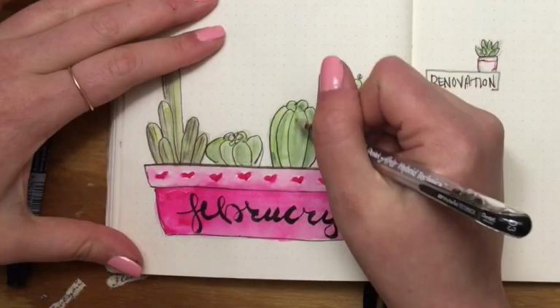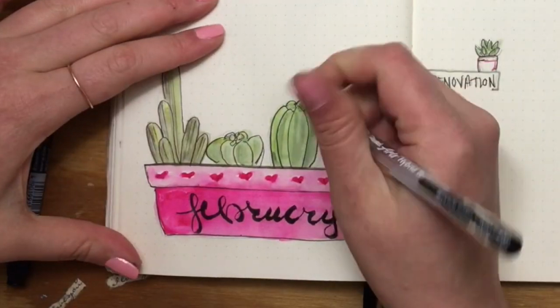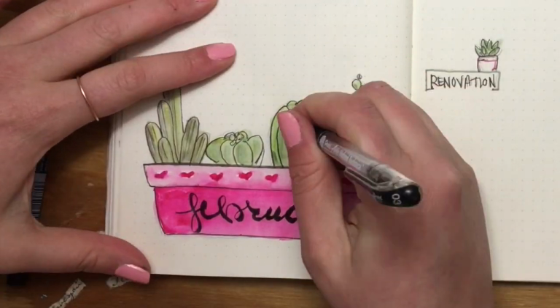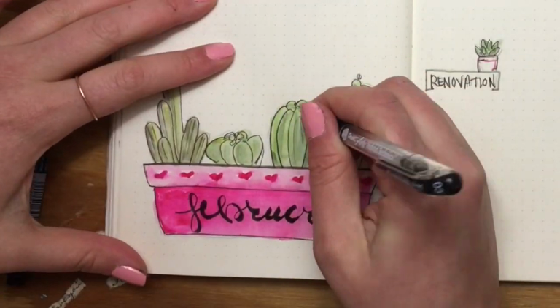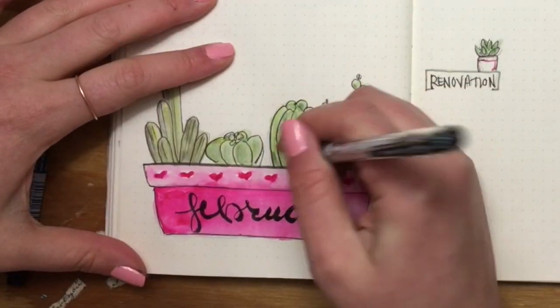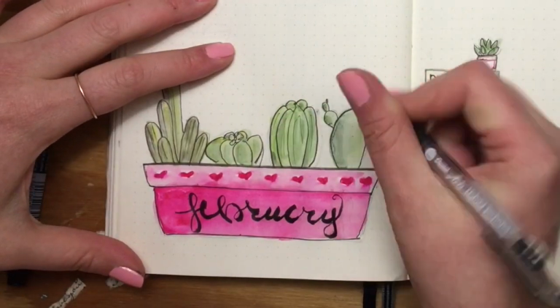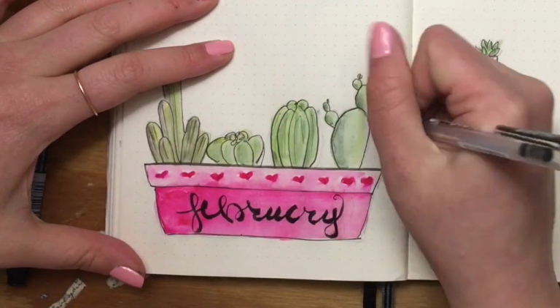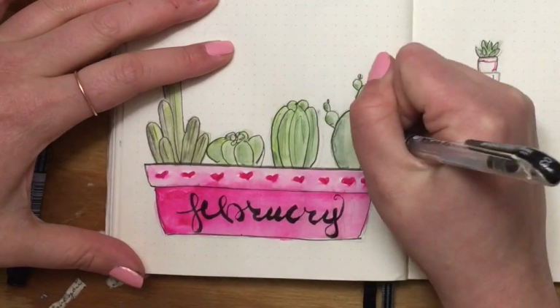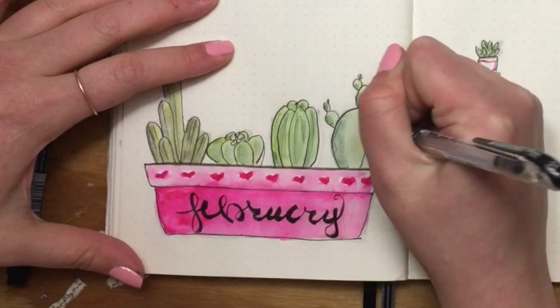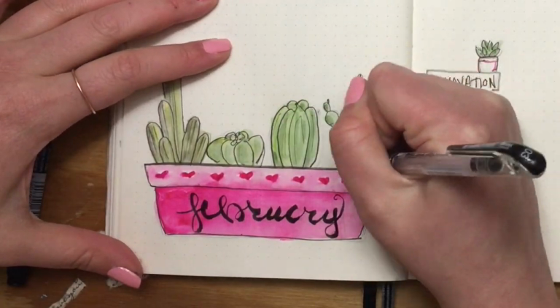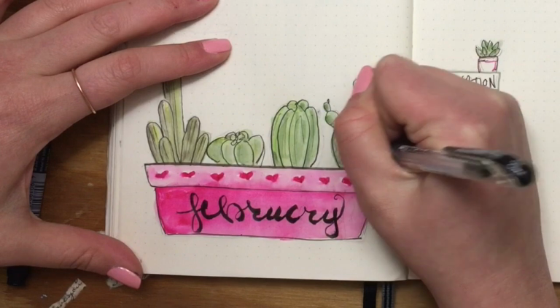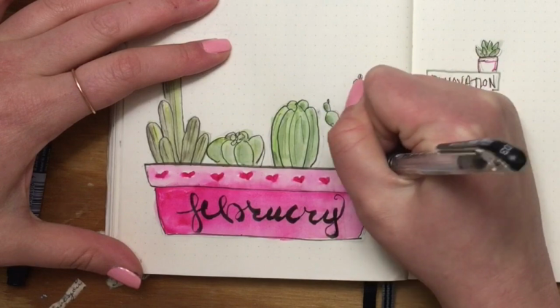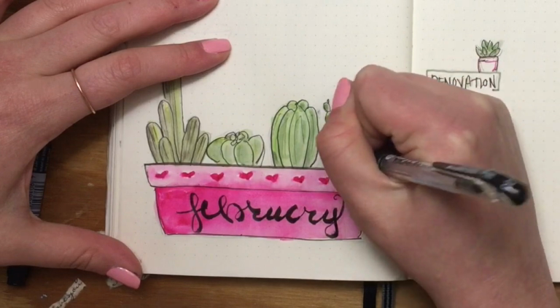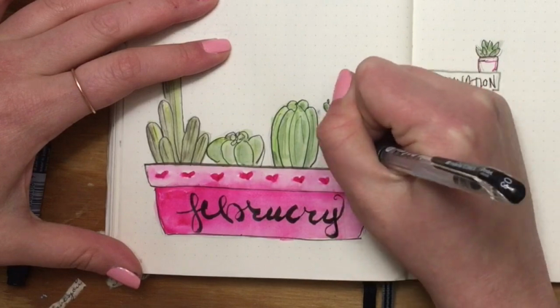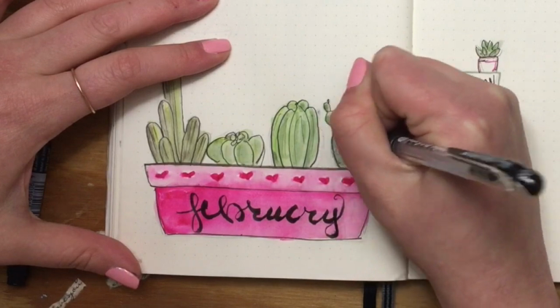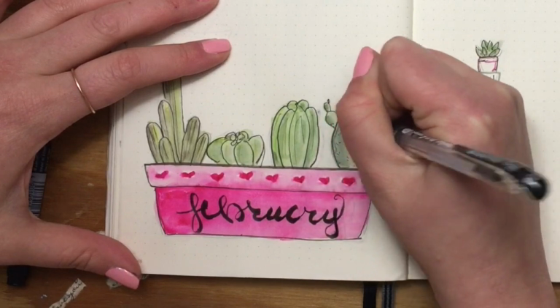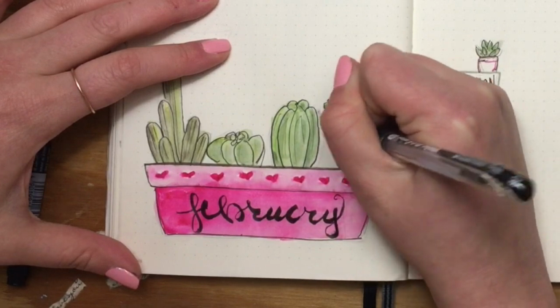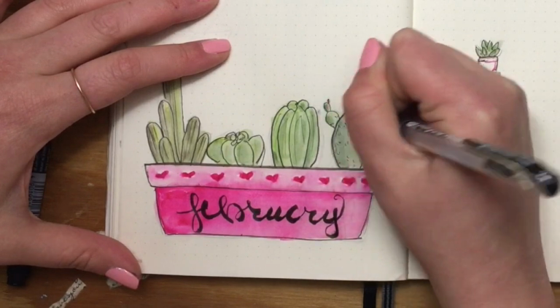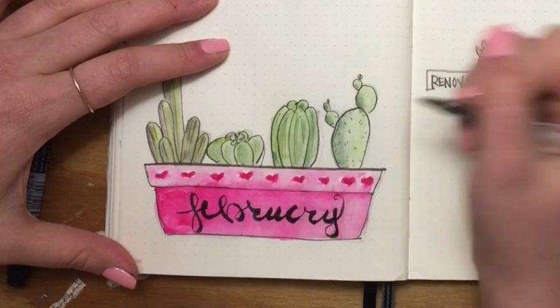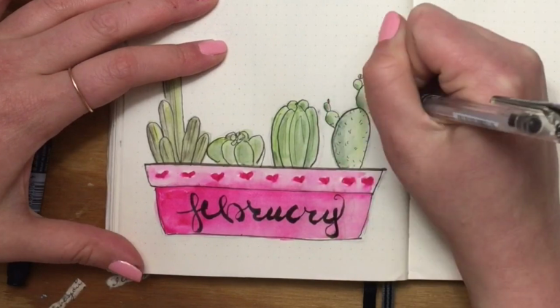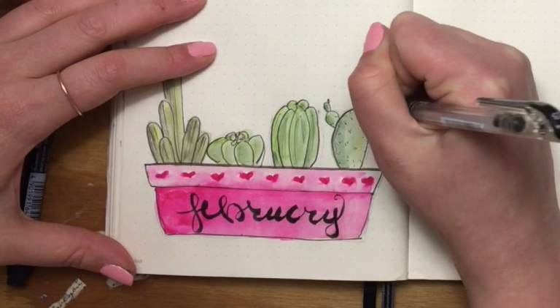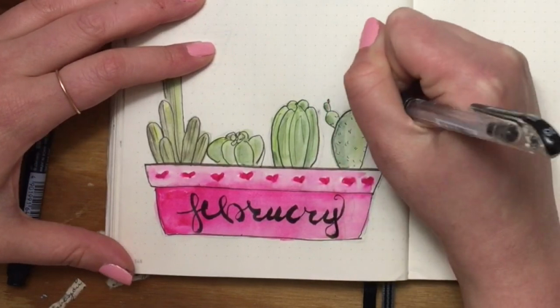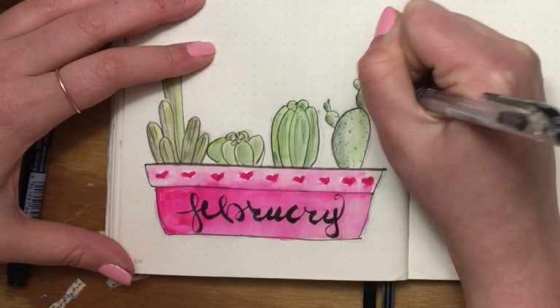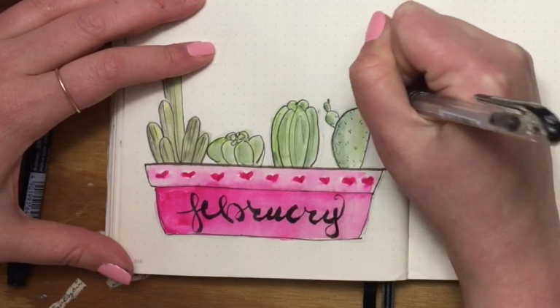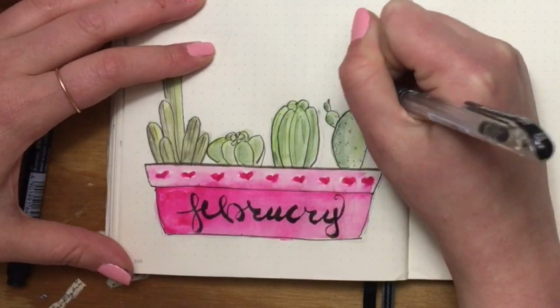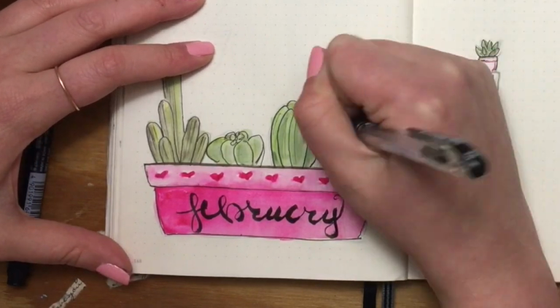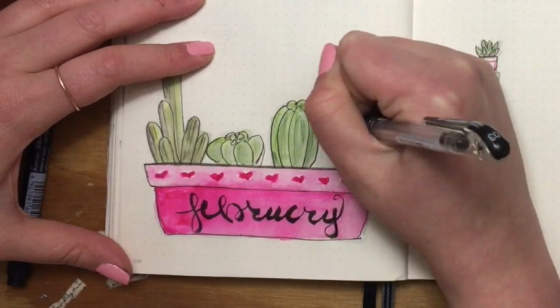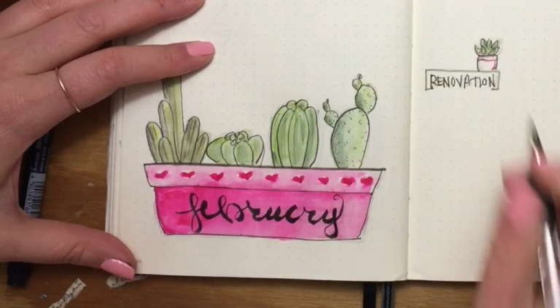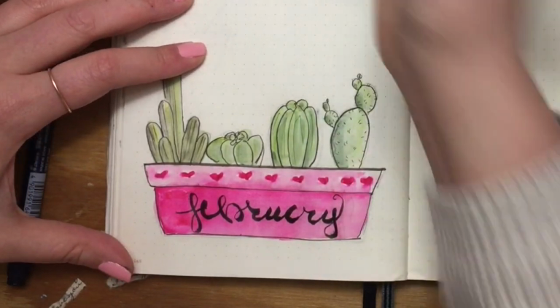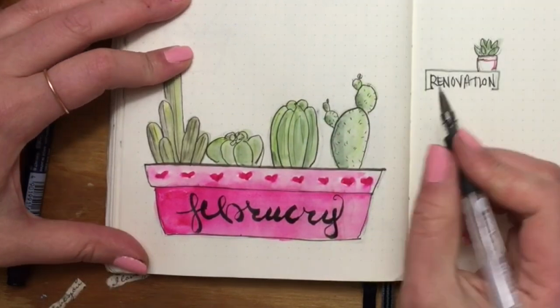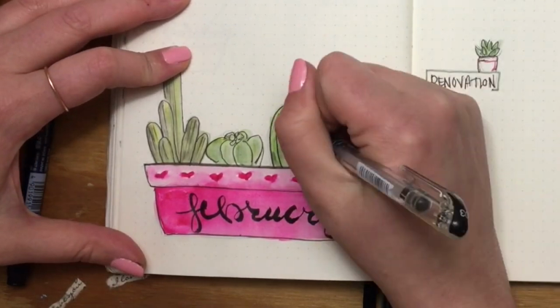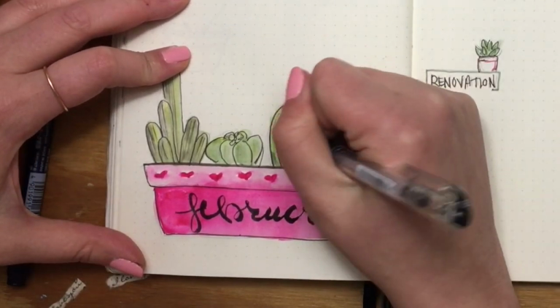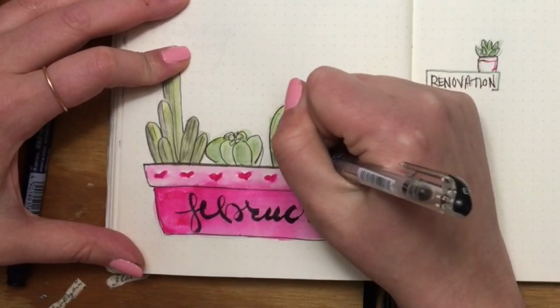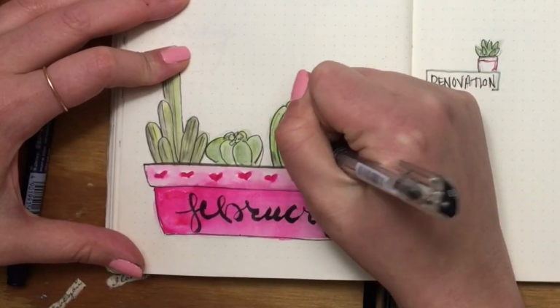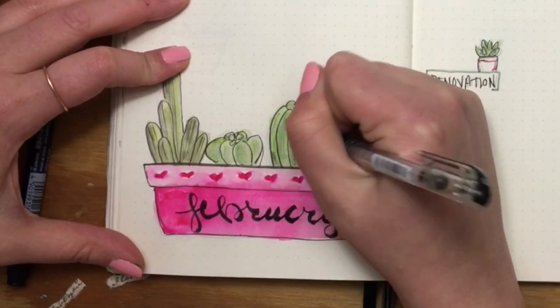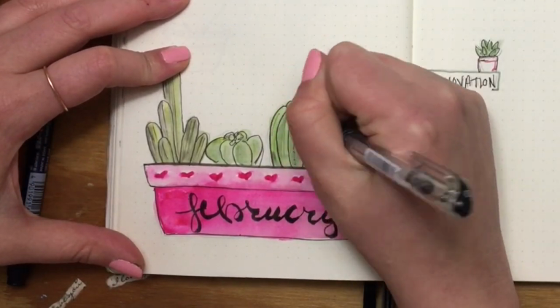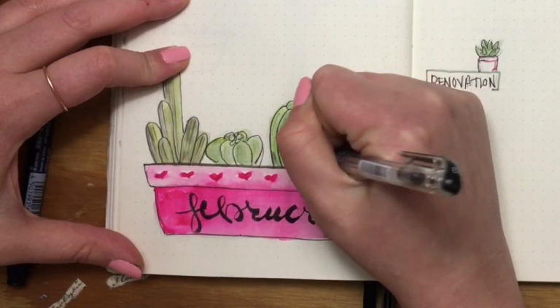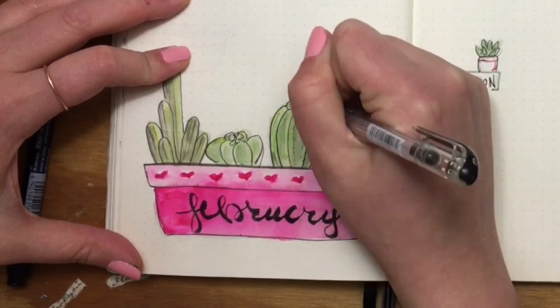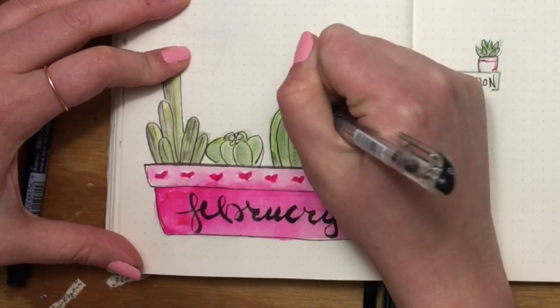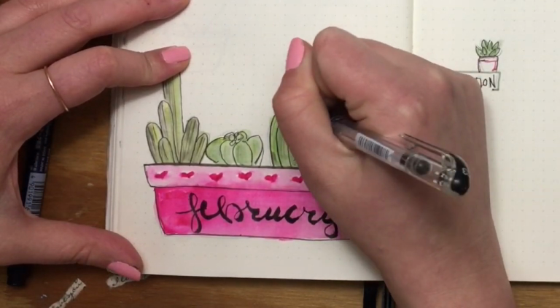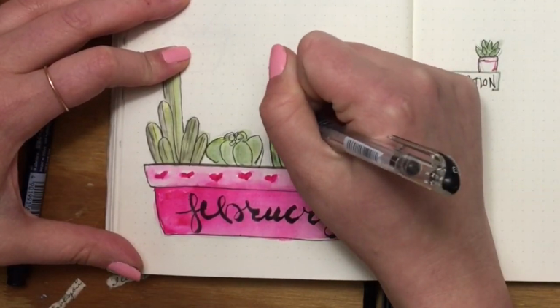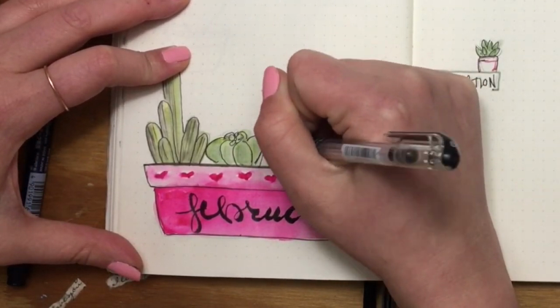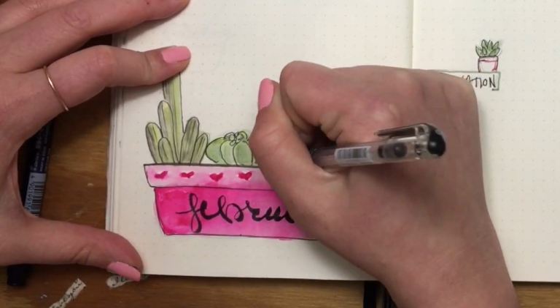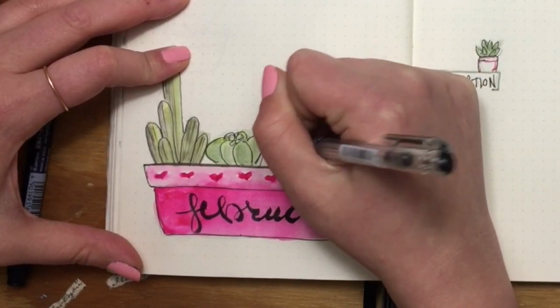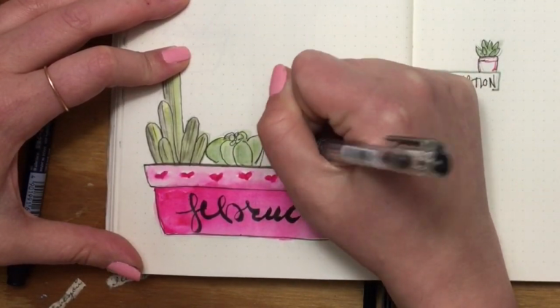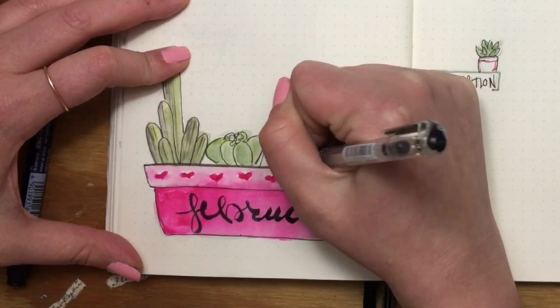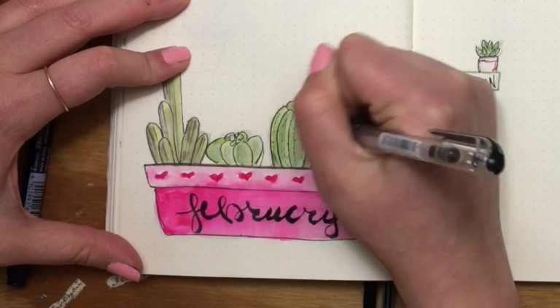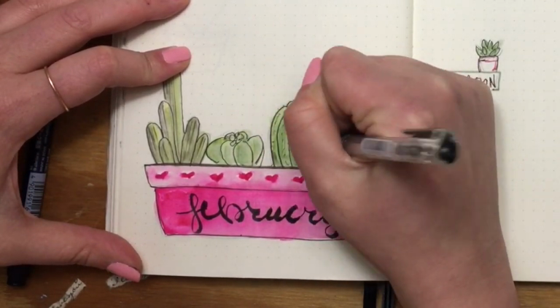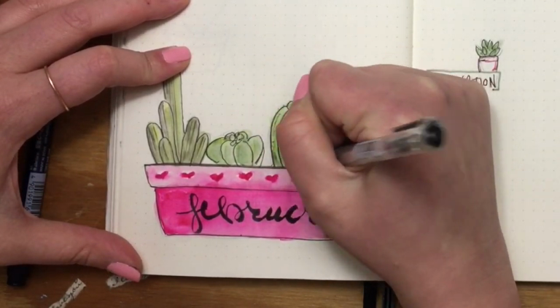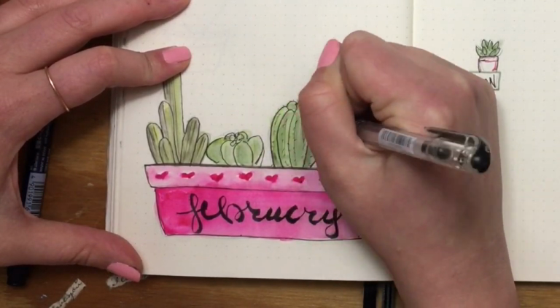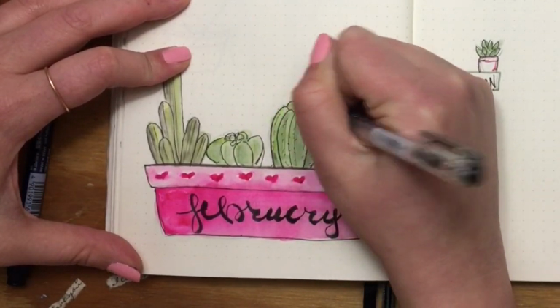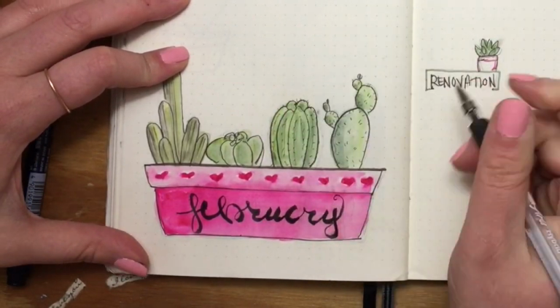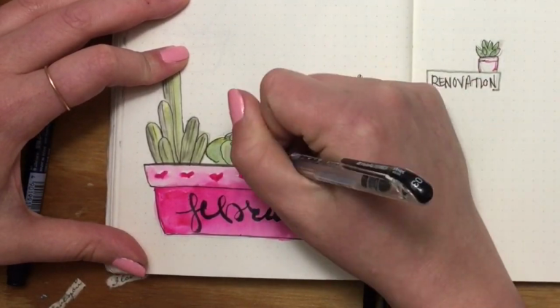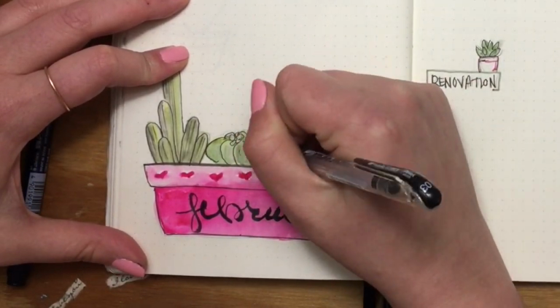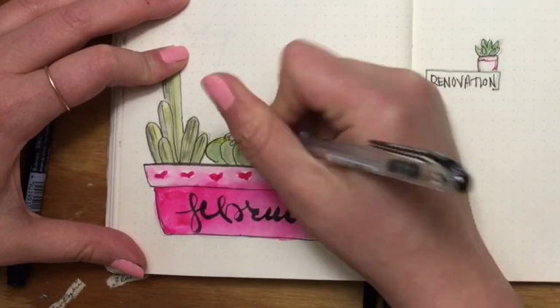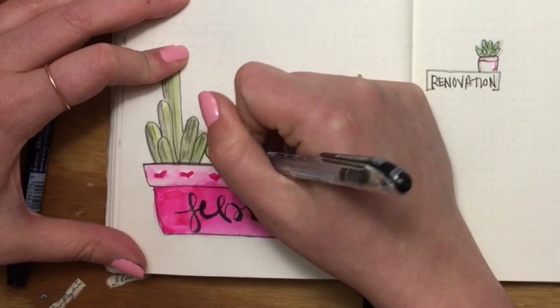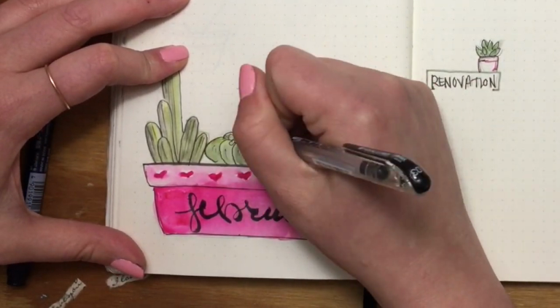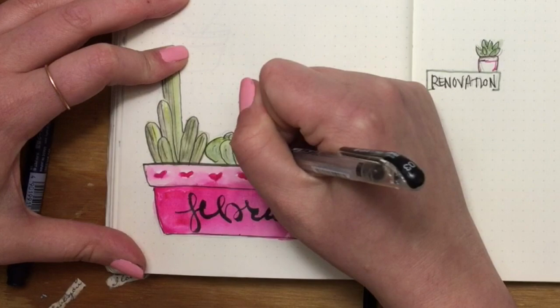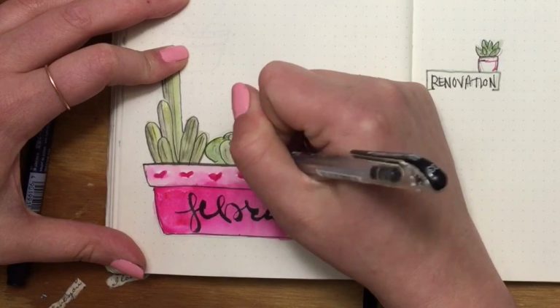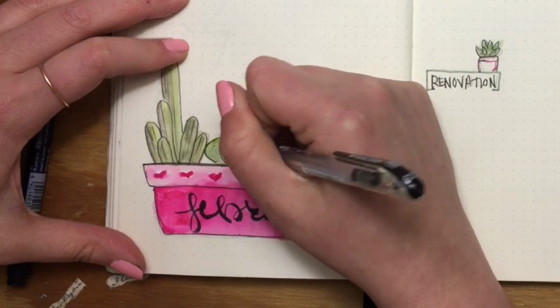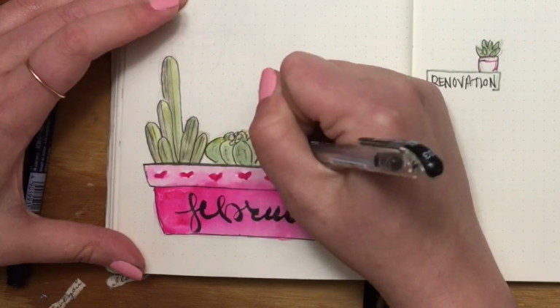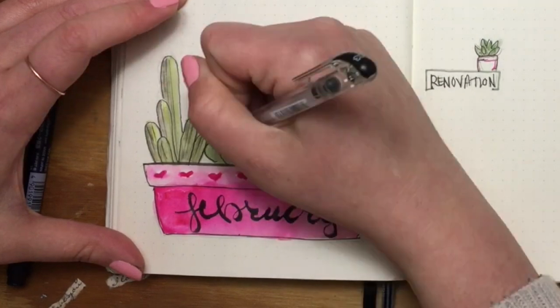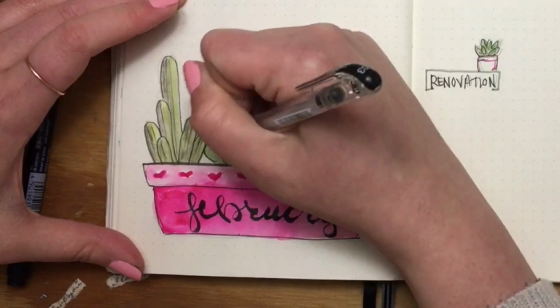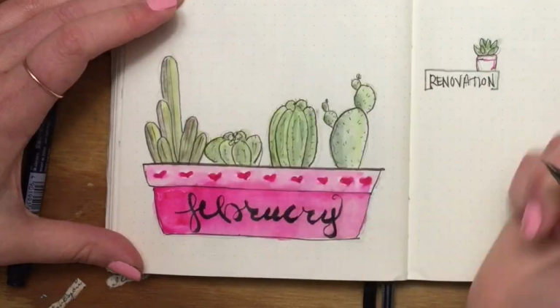Once the water dried on the title page, I went back in with my pen and added detail to the little cactus plants and the planter.